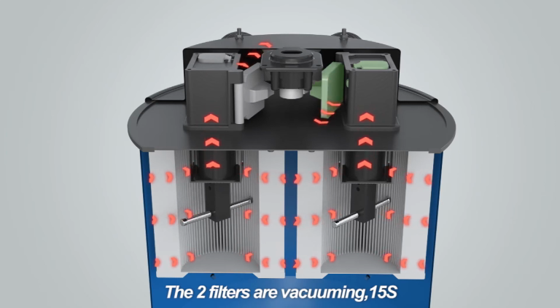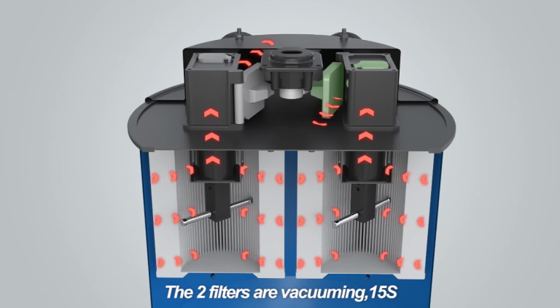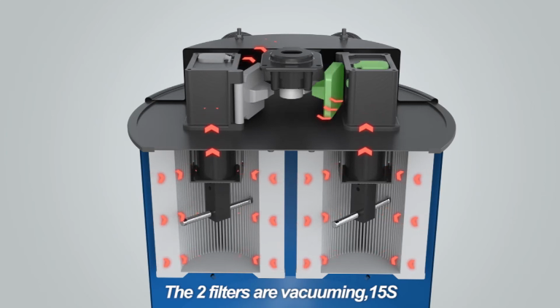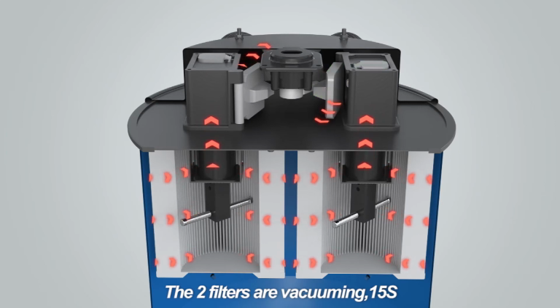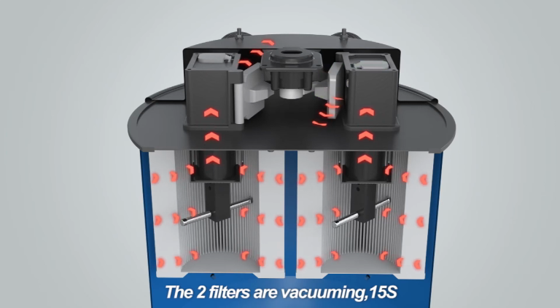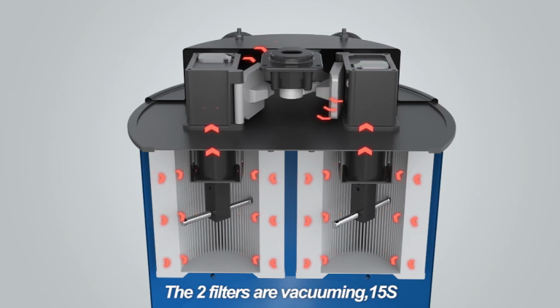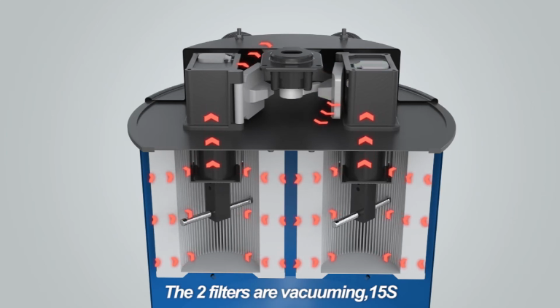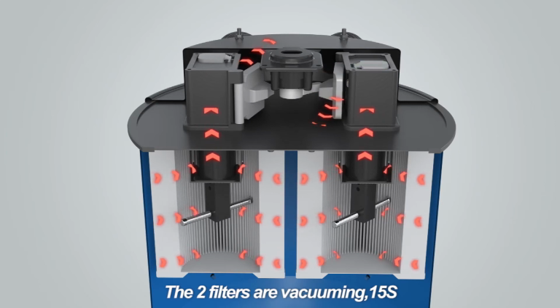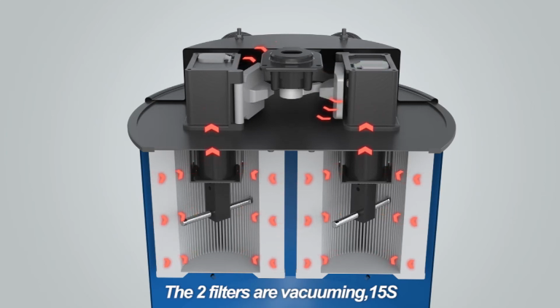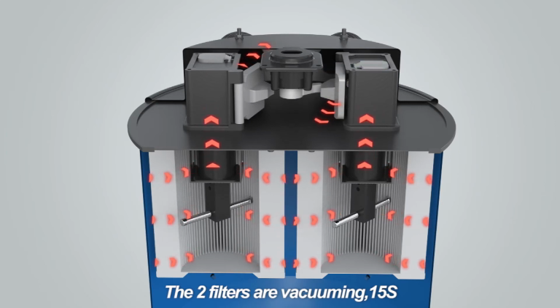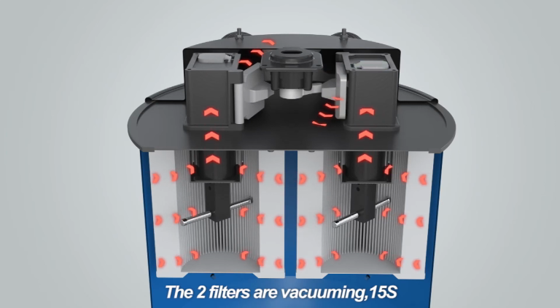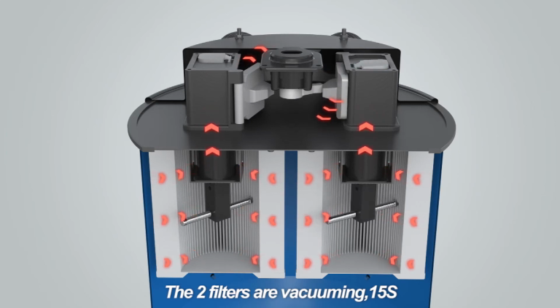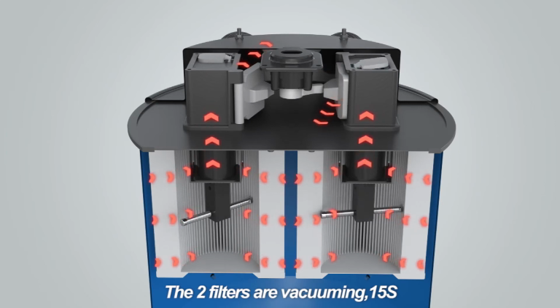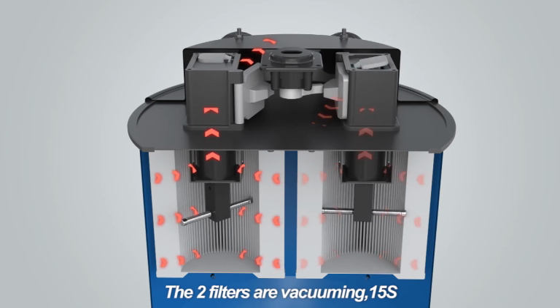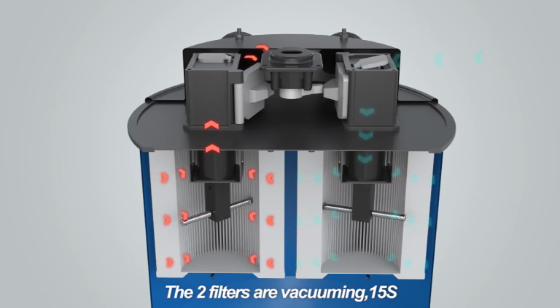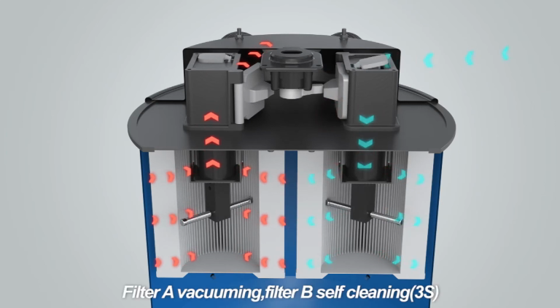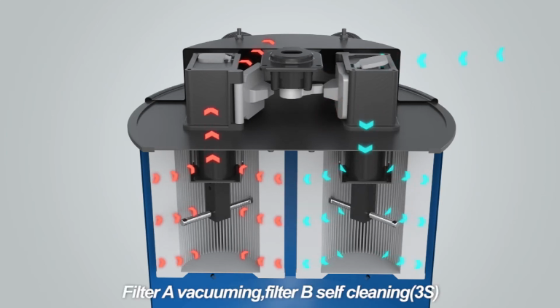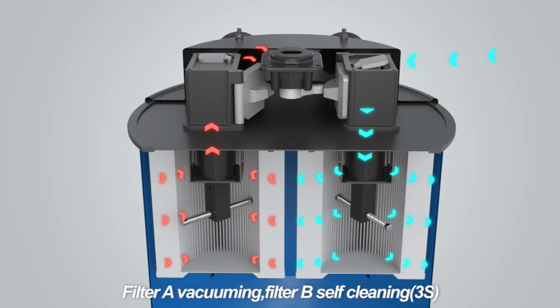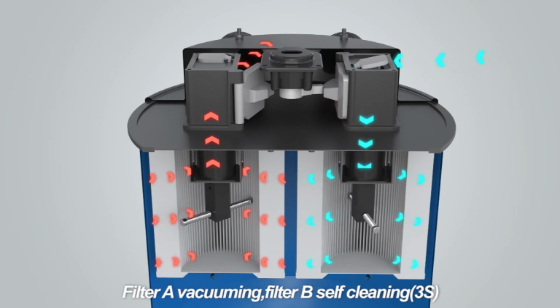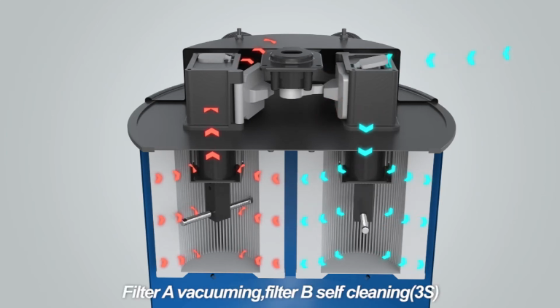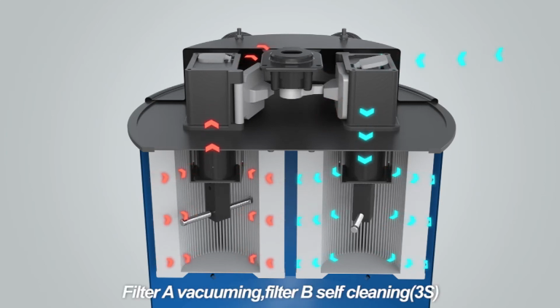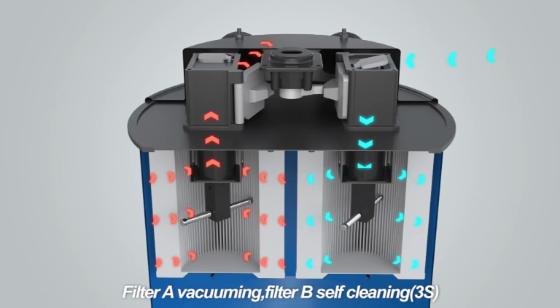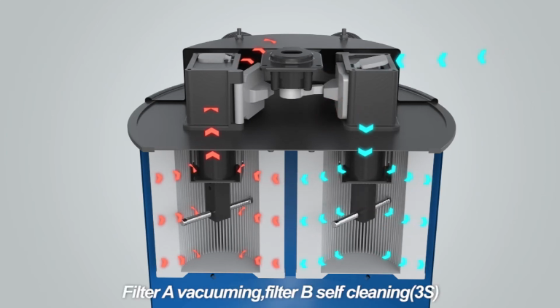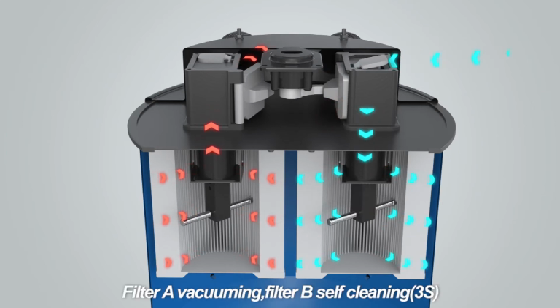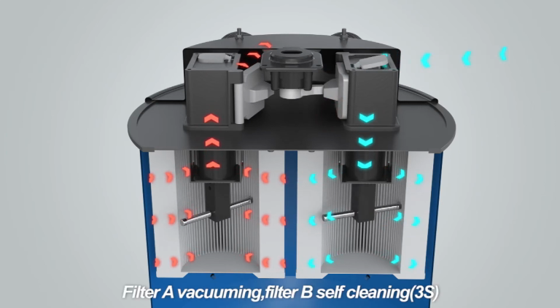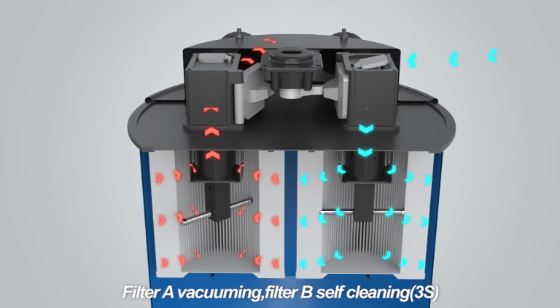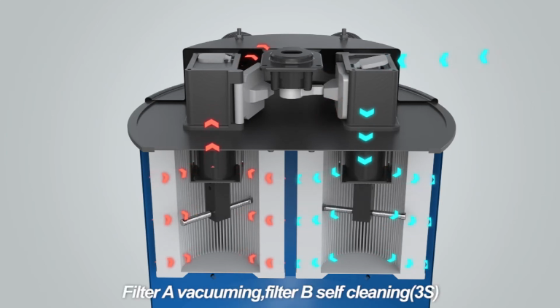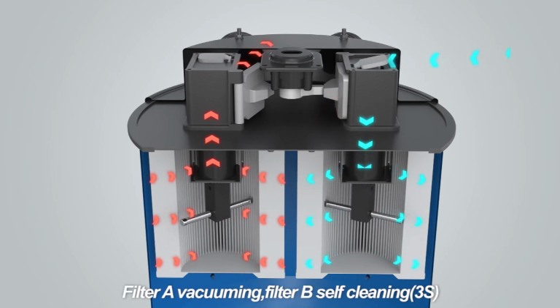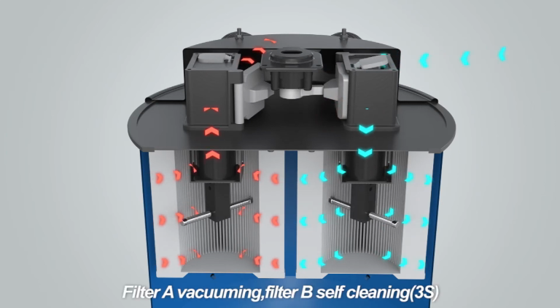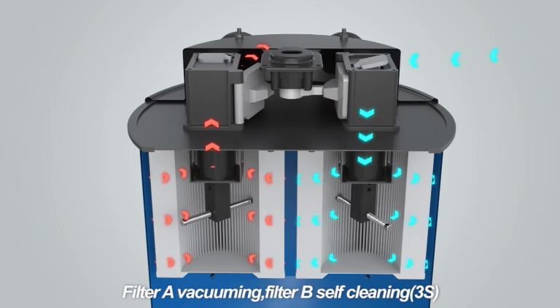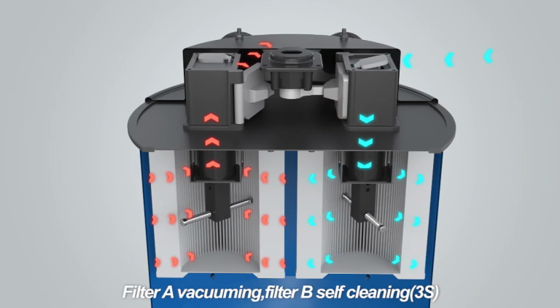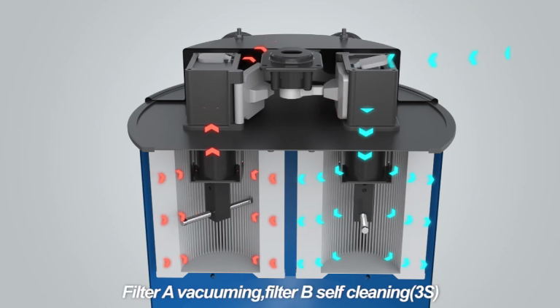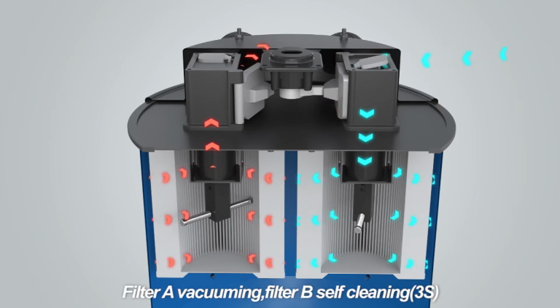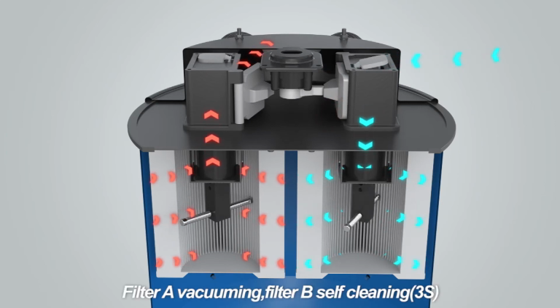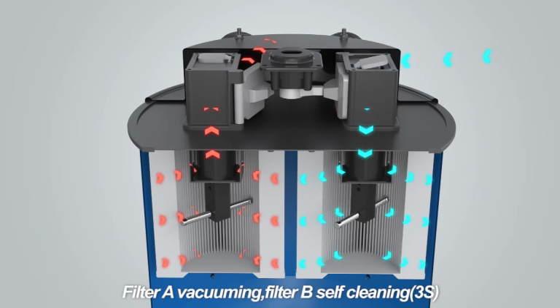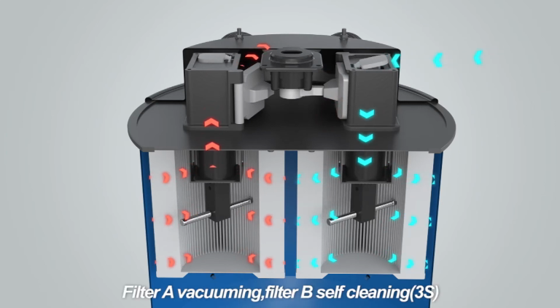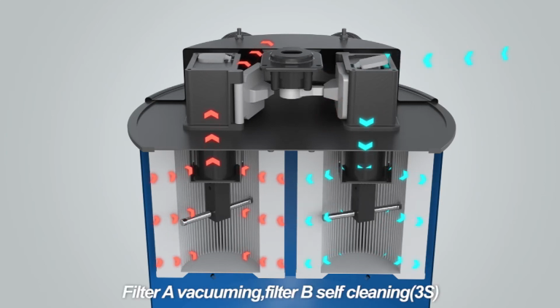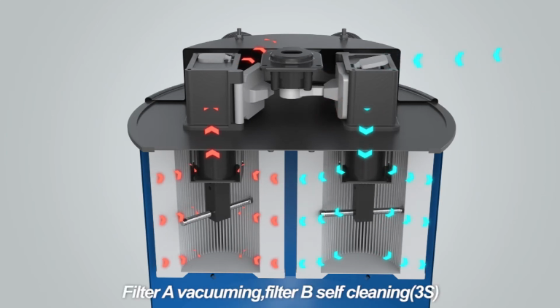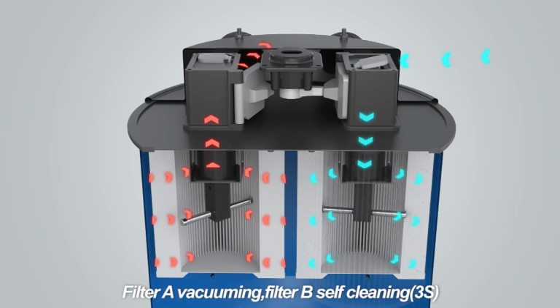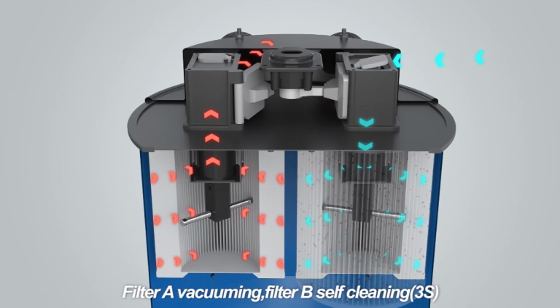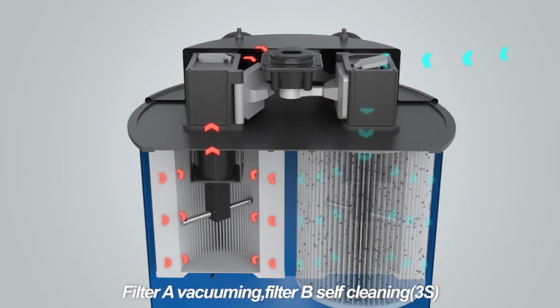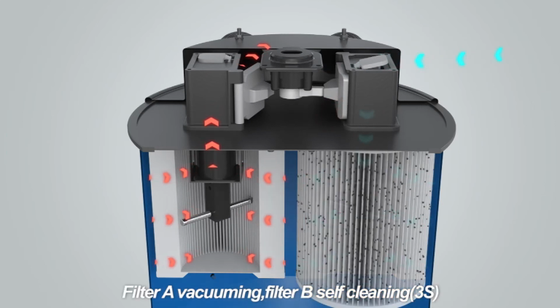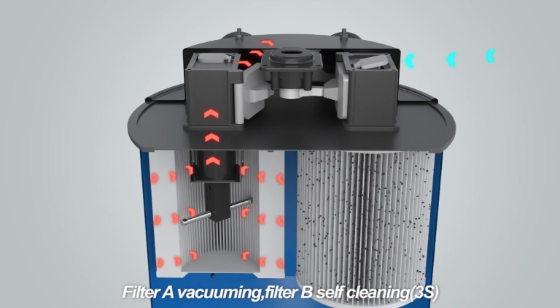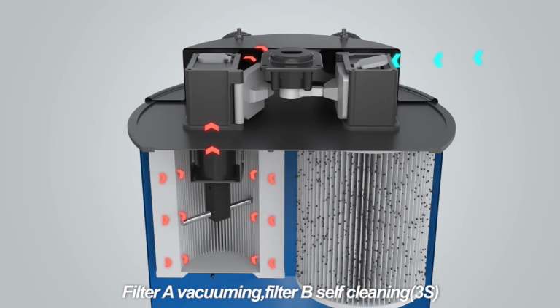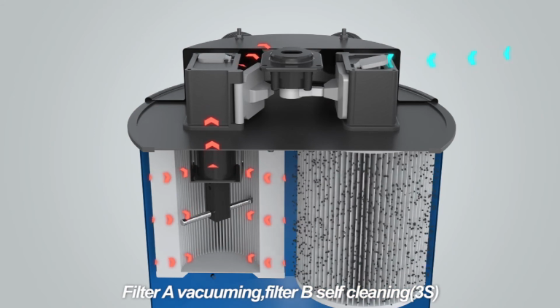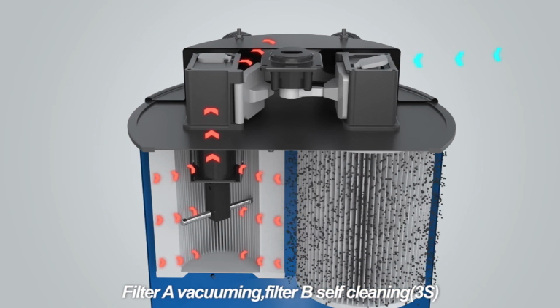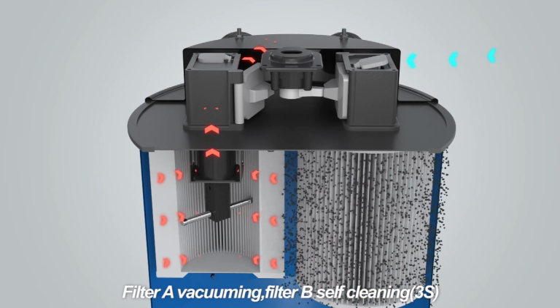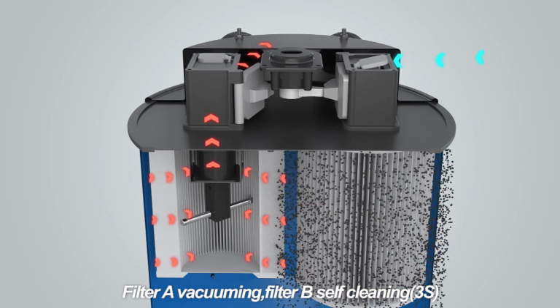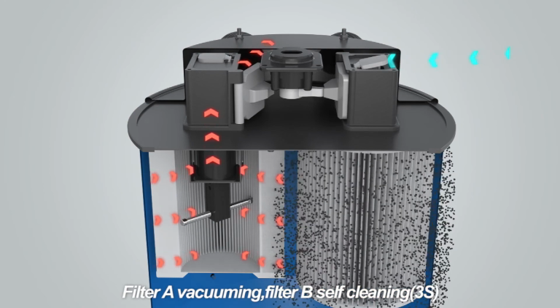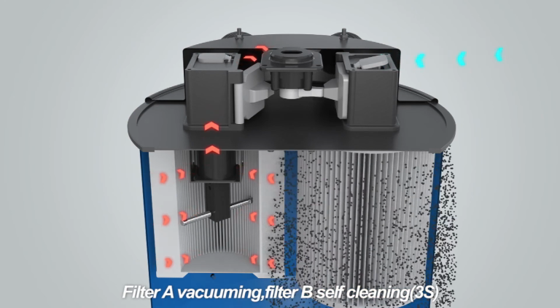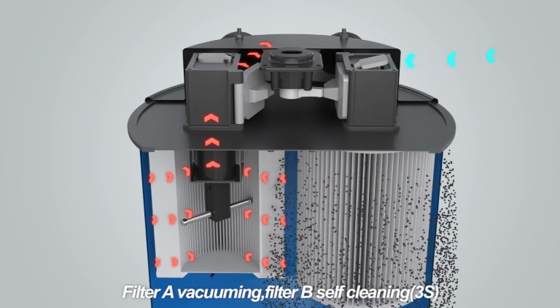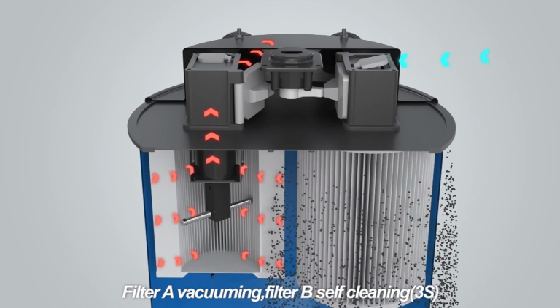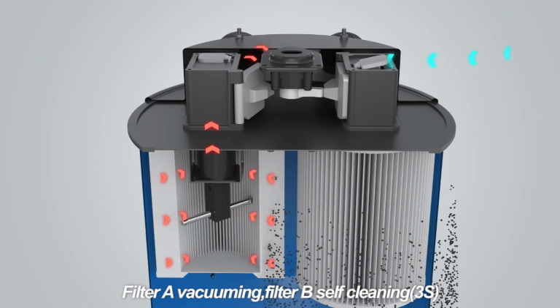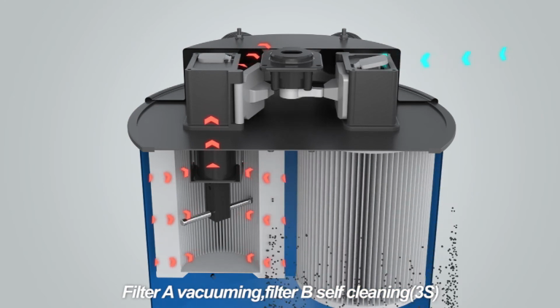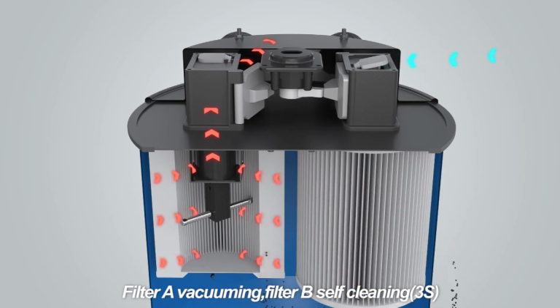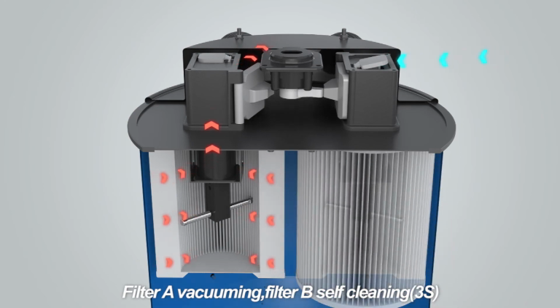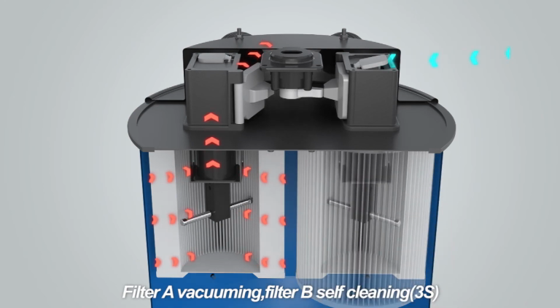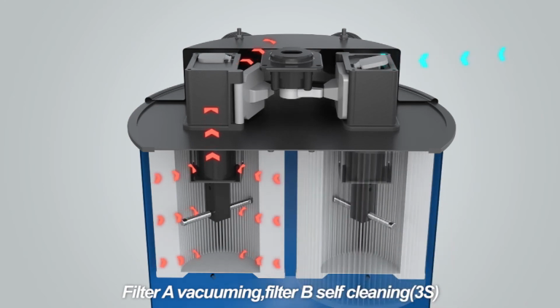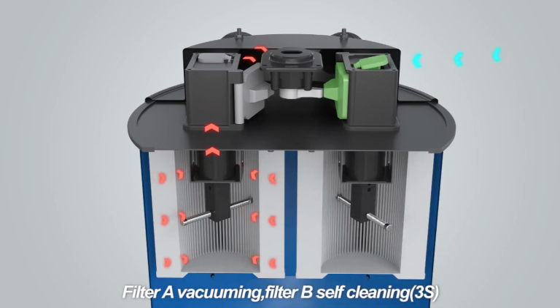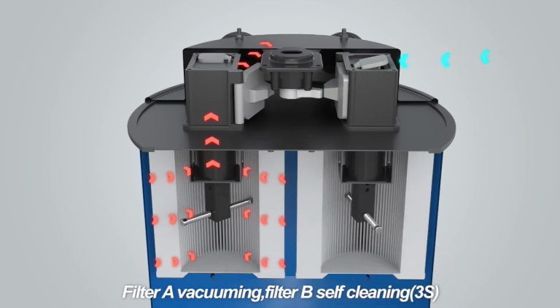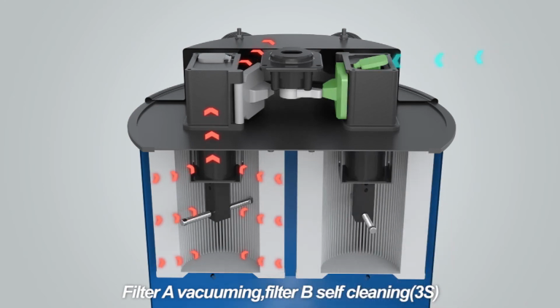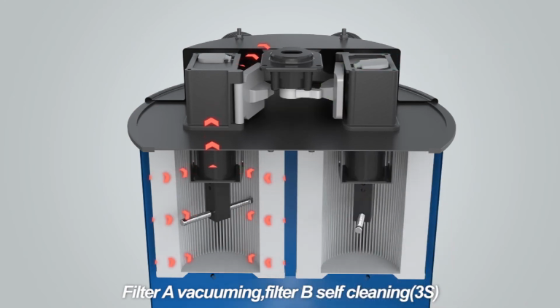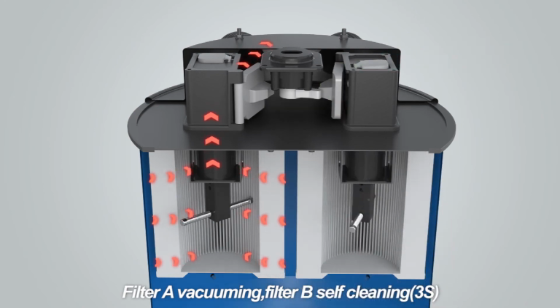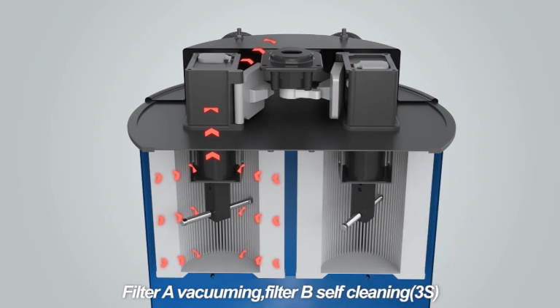This innovative technology requires no air compressor or printed circuit board, making it very reliable with low maintenance cost.